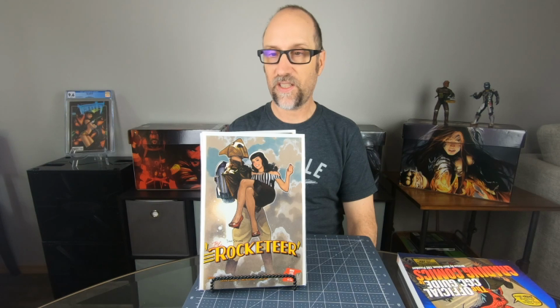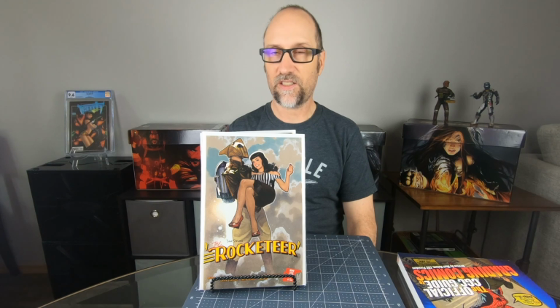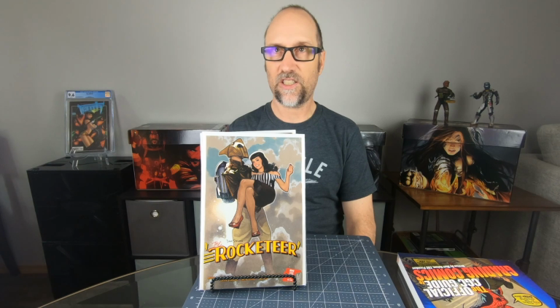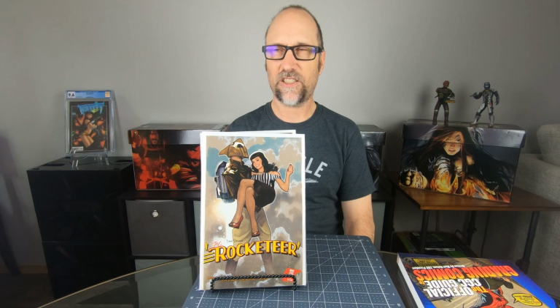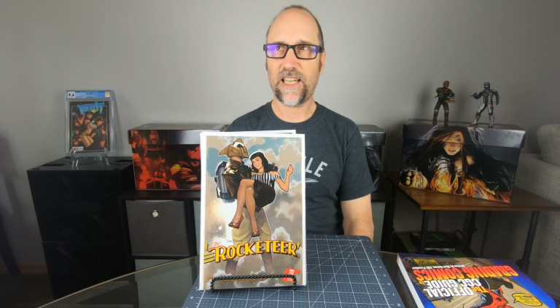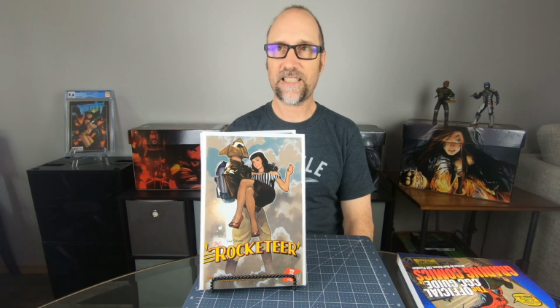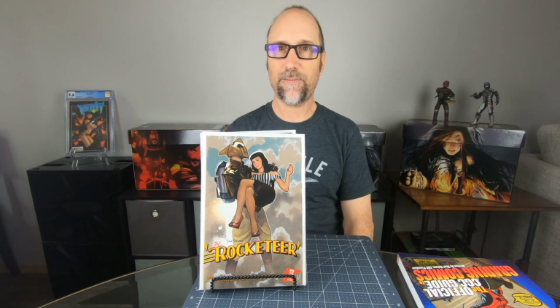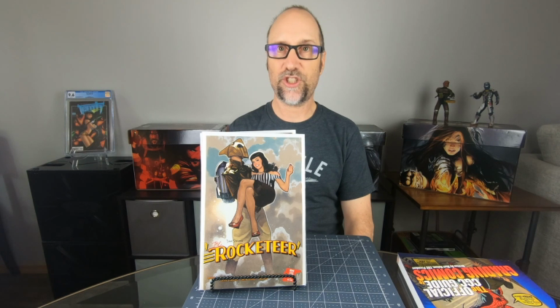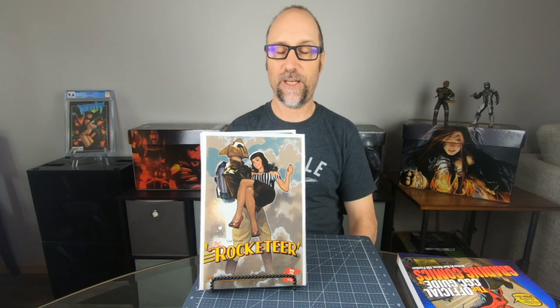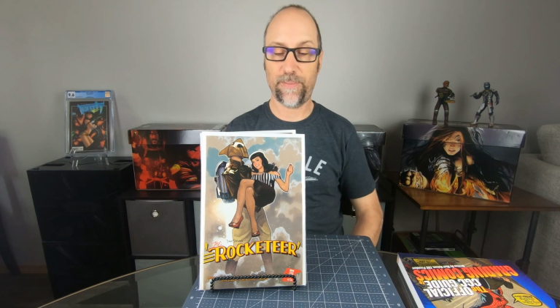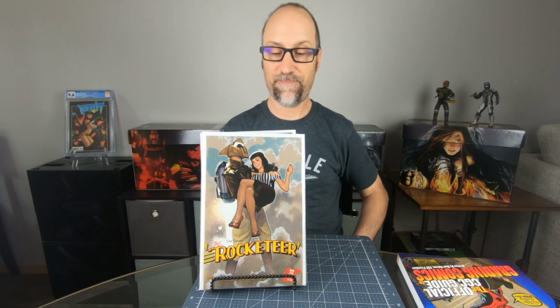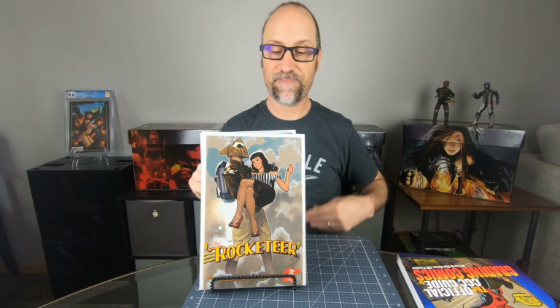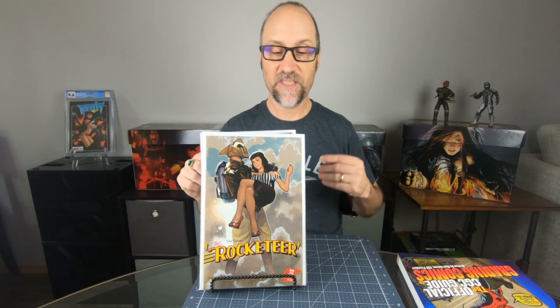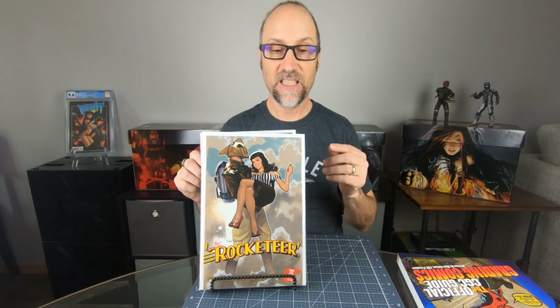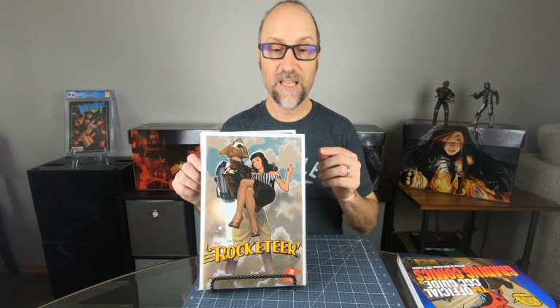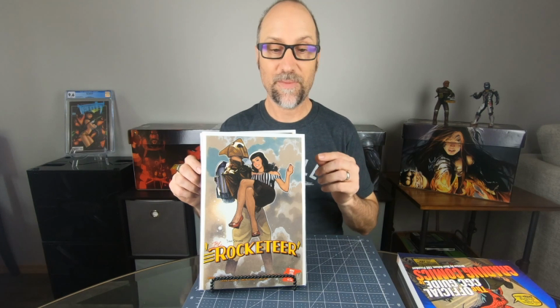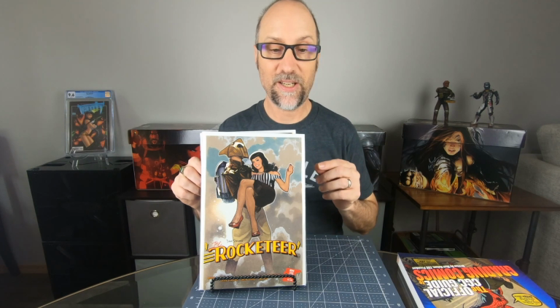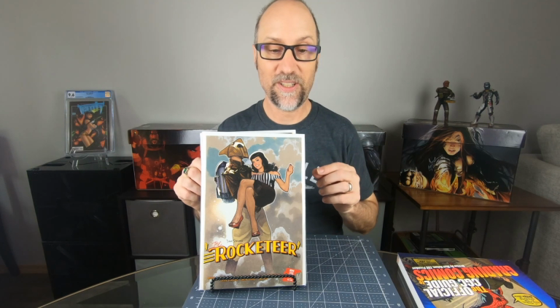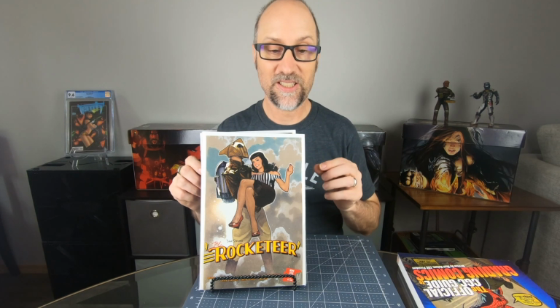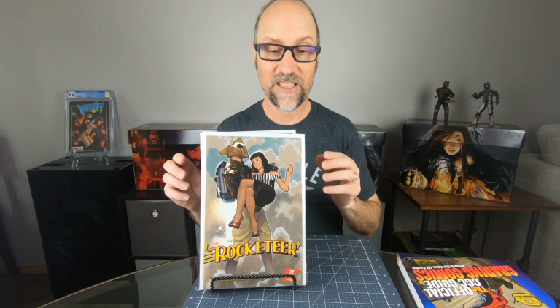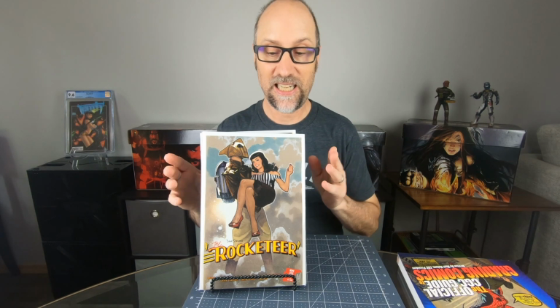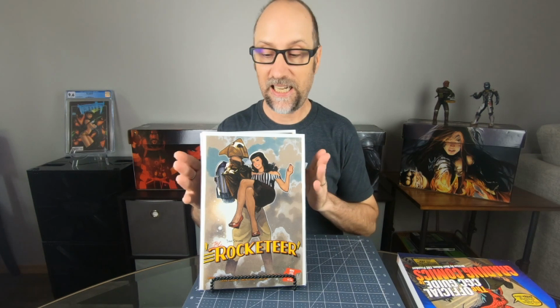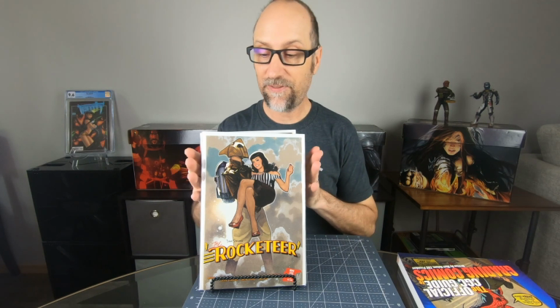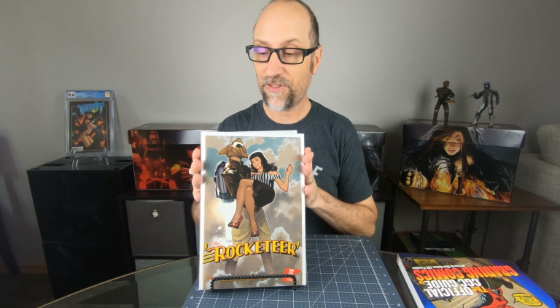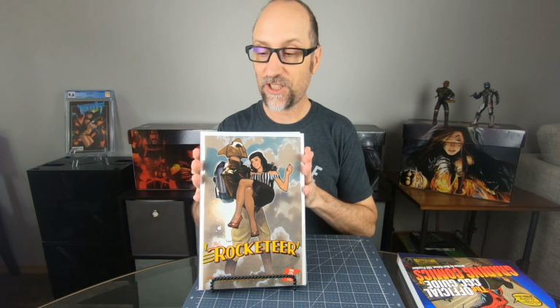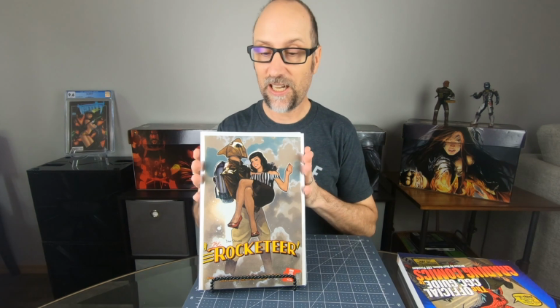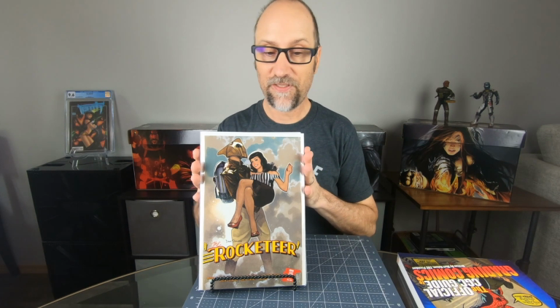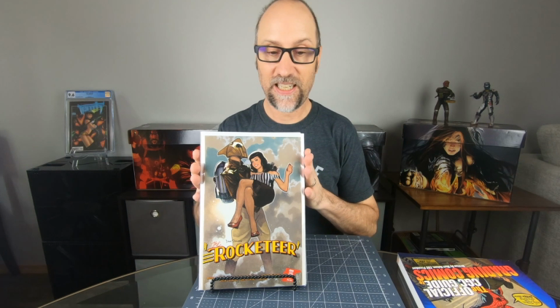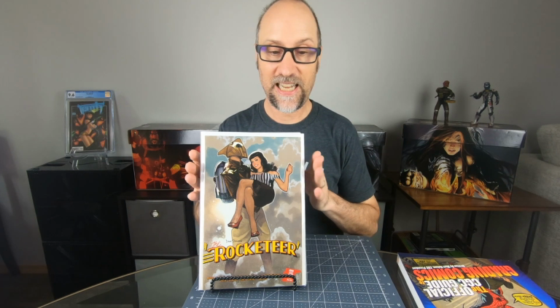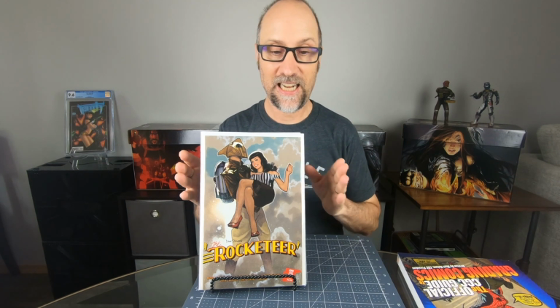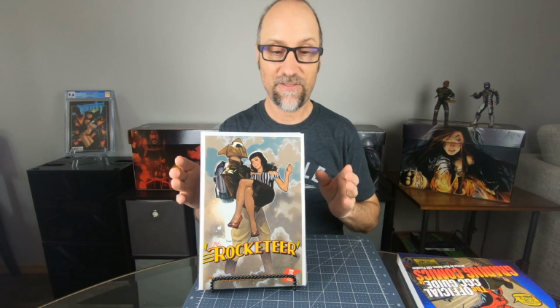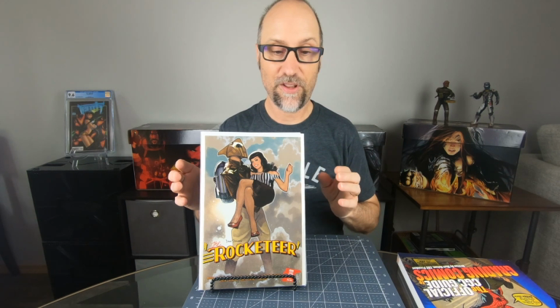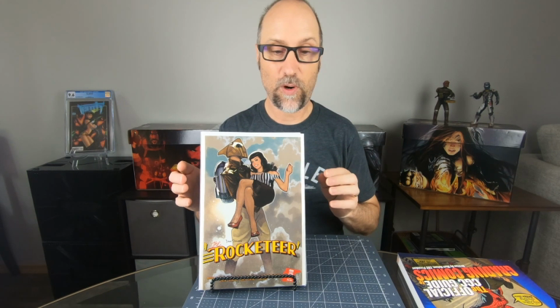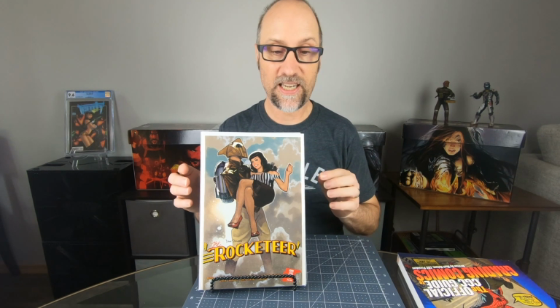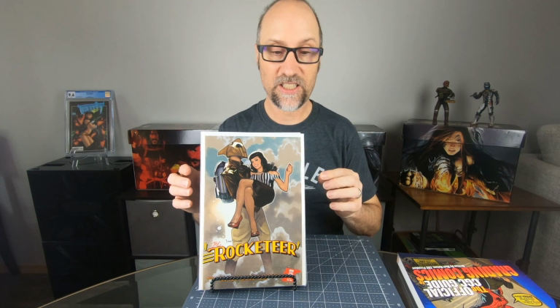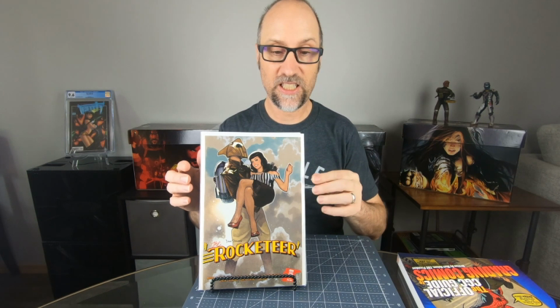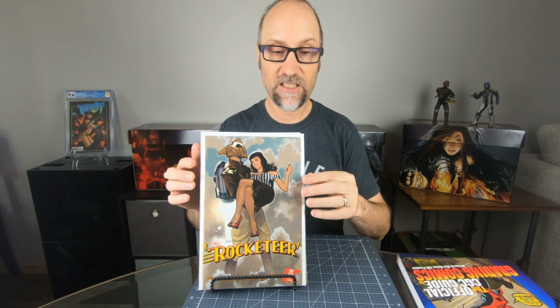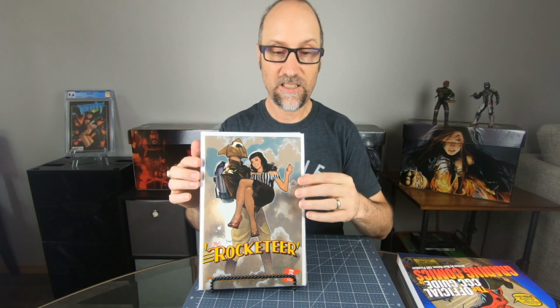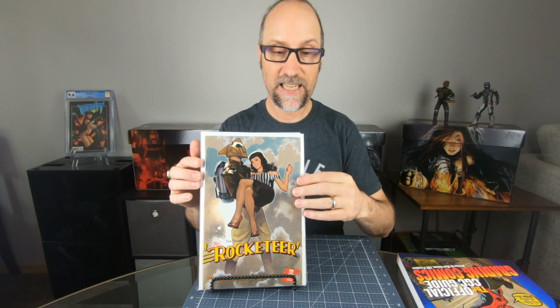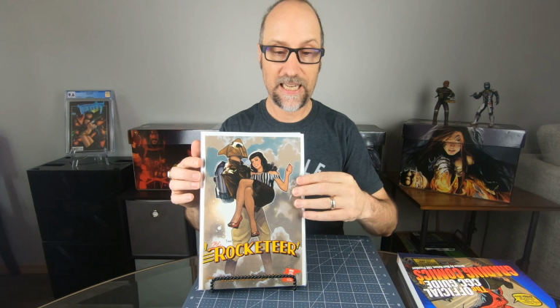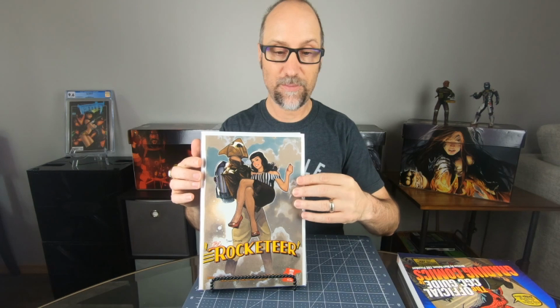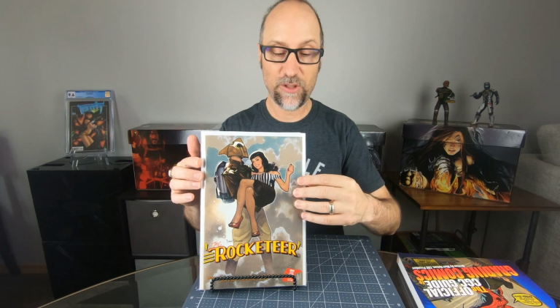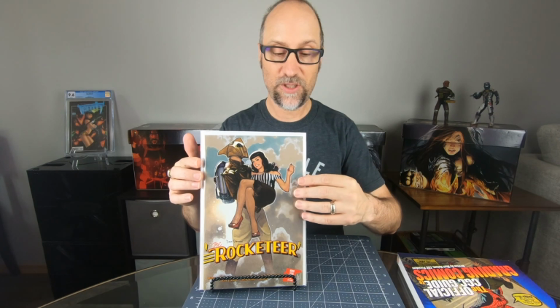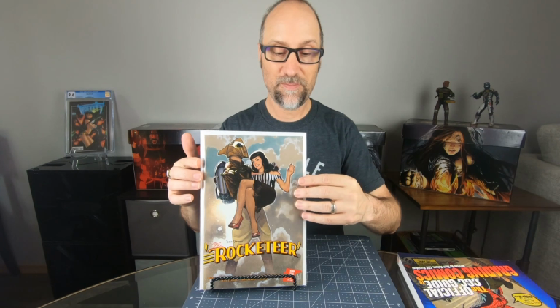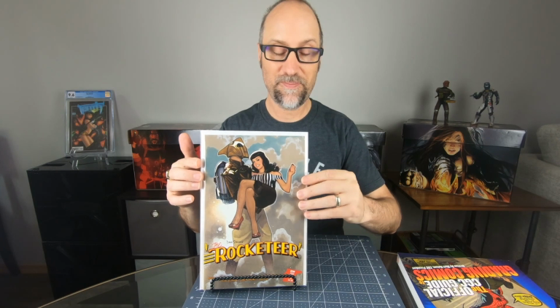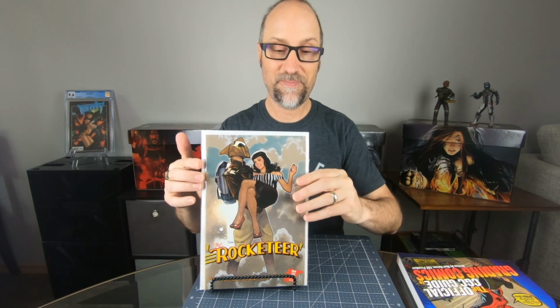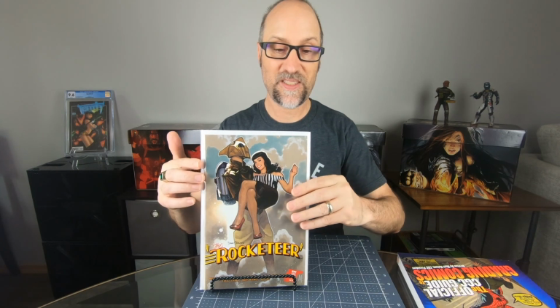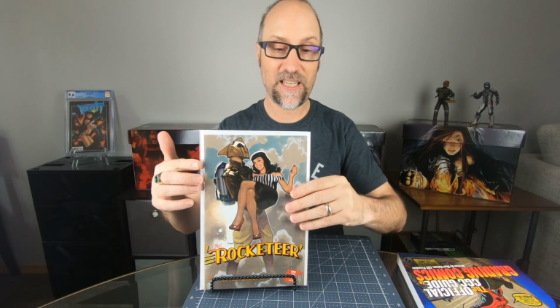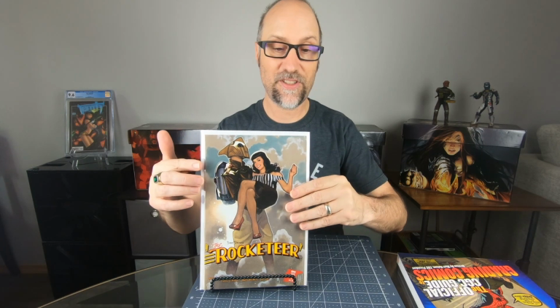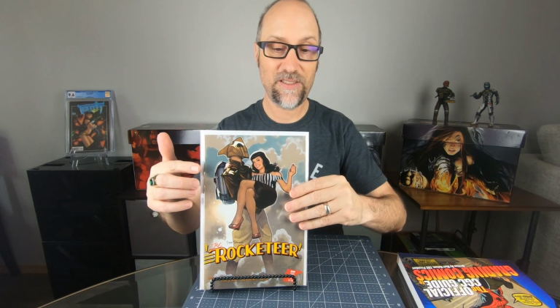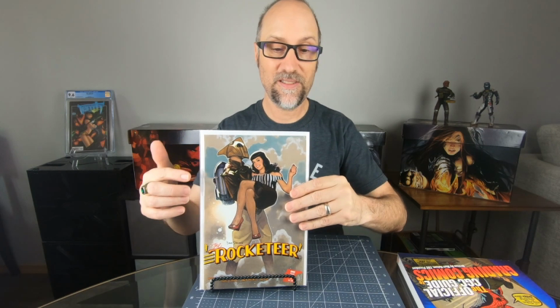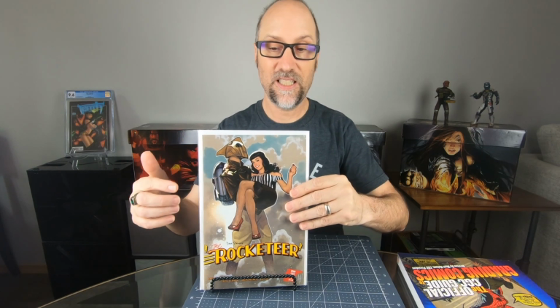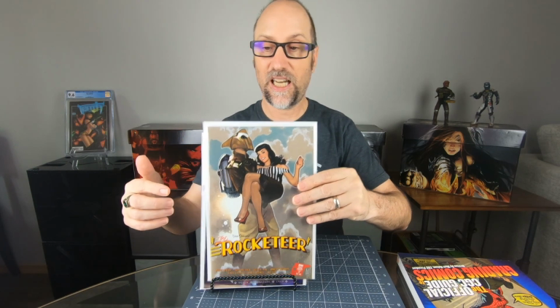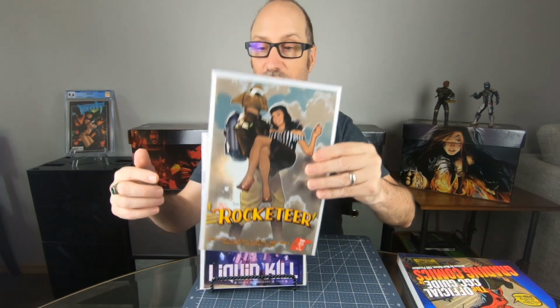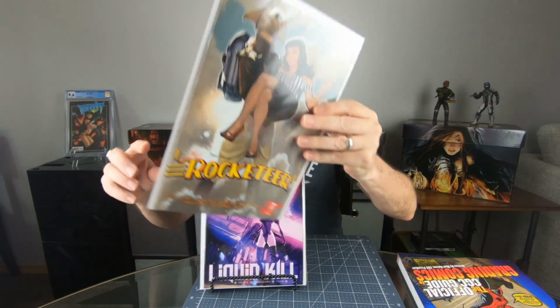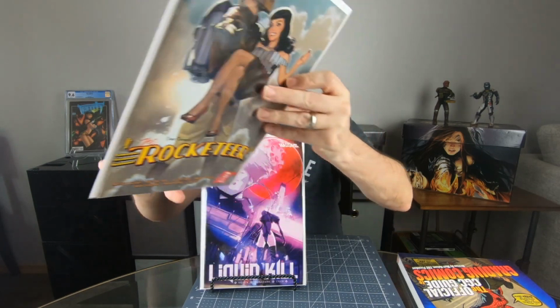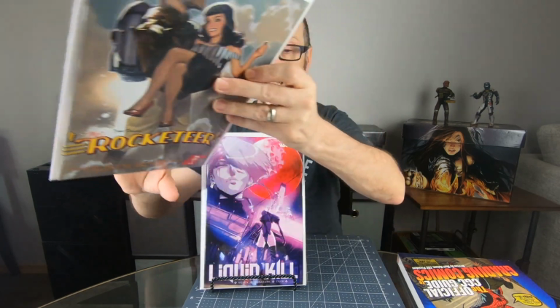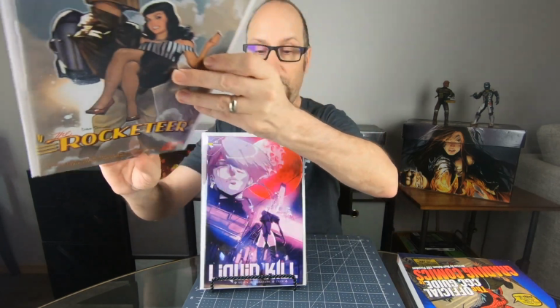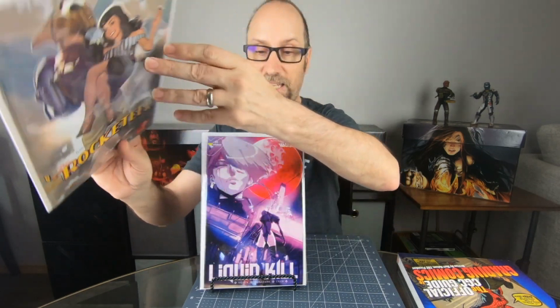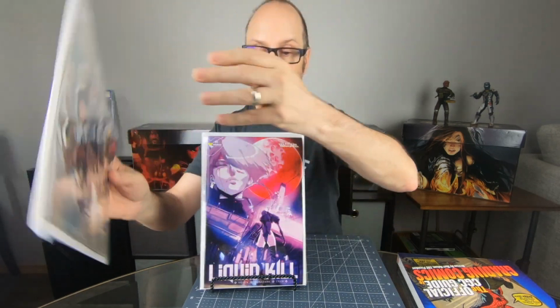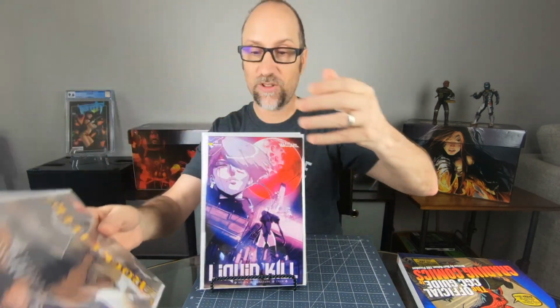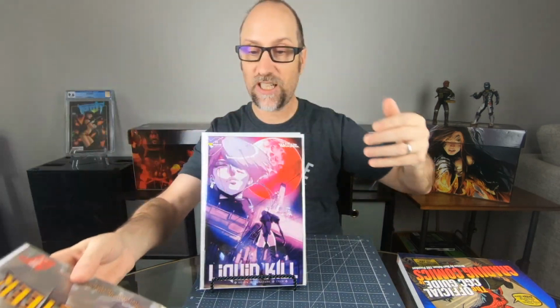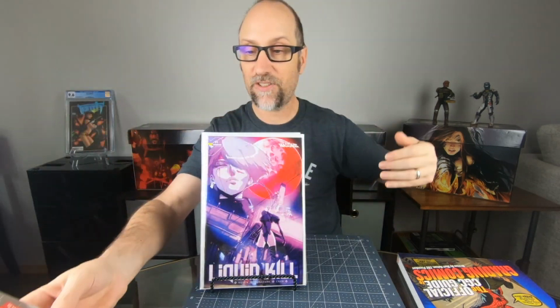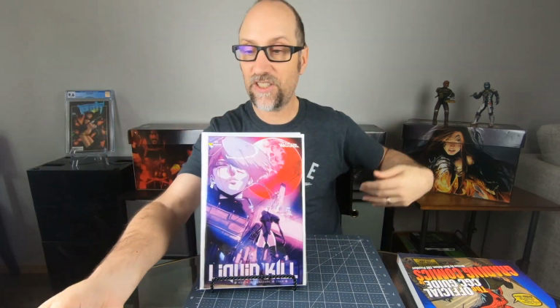His last name is Ship. First off I have the Rocketeer, Adam Hughes cover. I always pick up Adam Hughes covers.